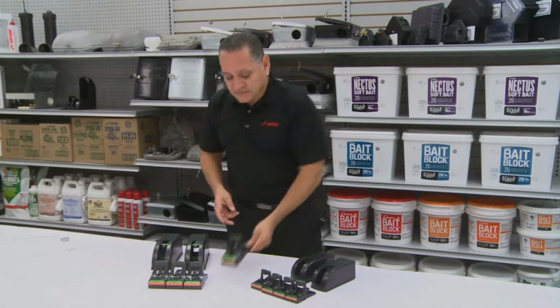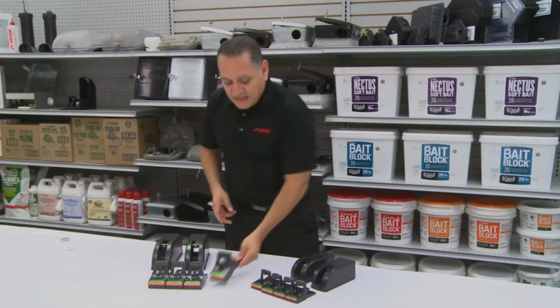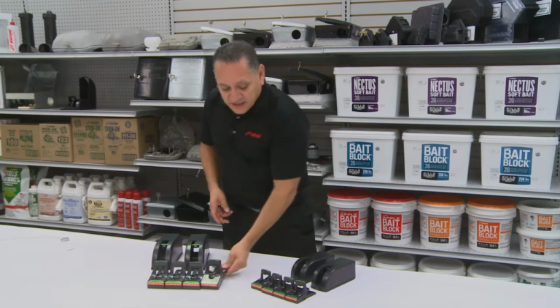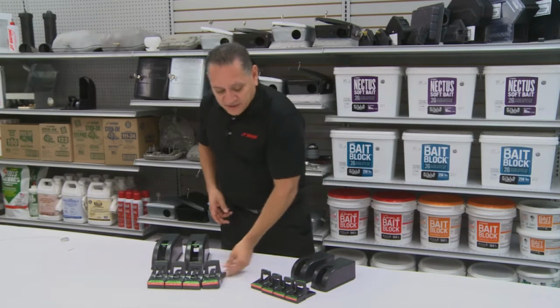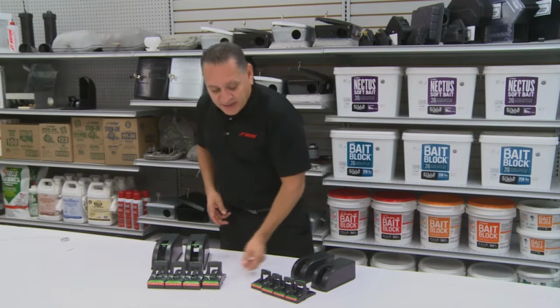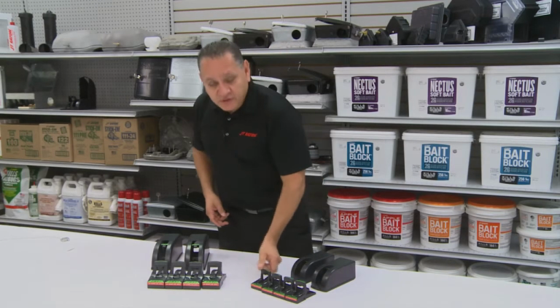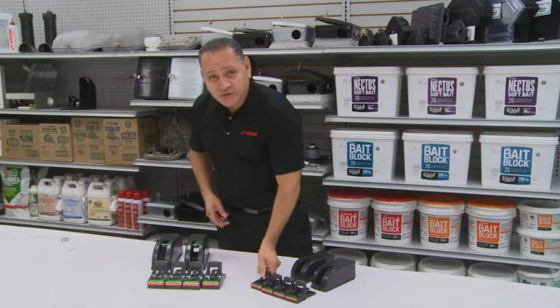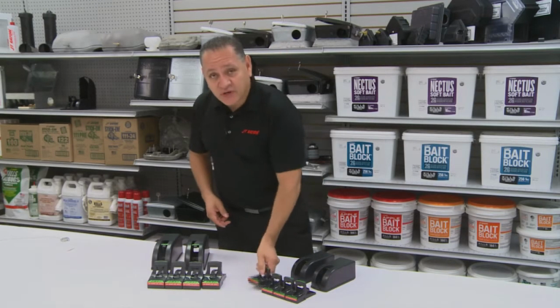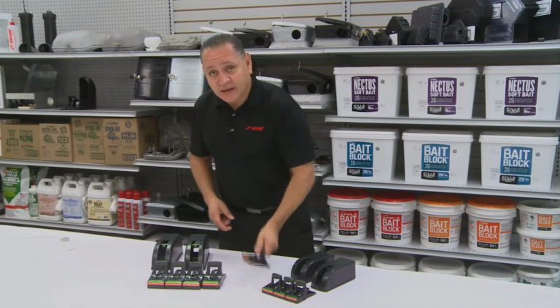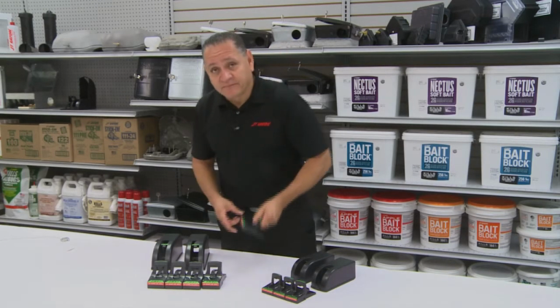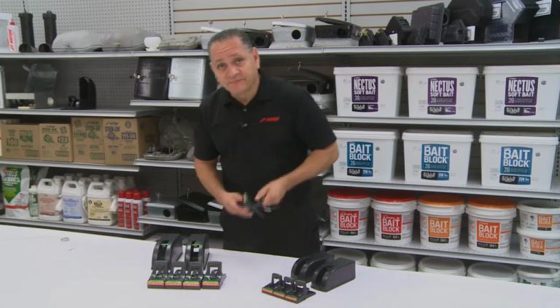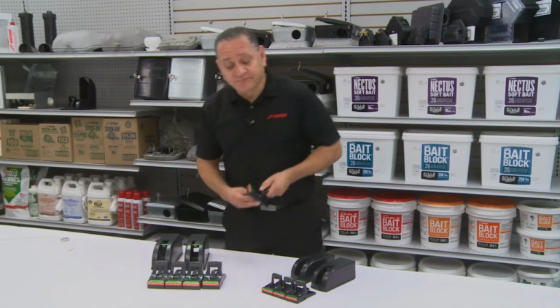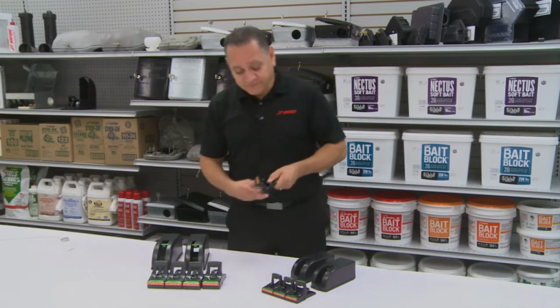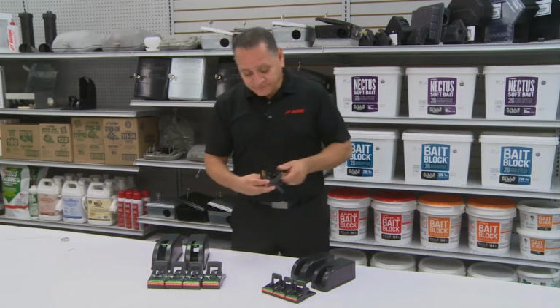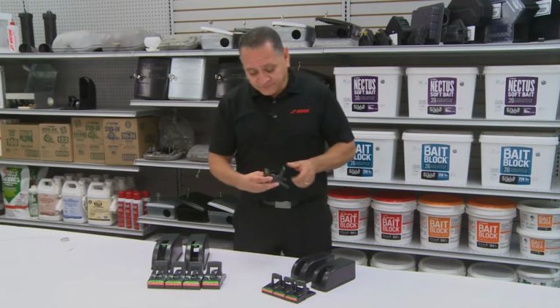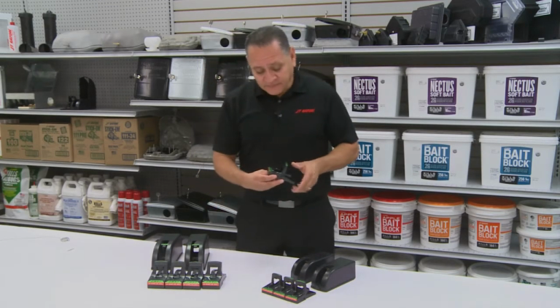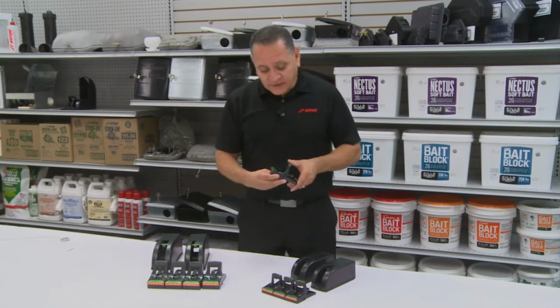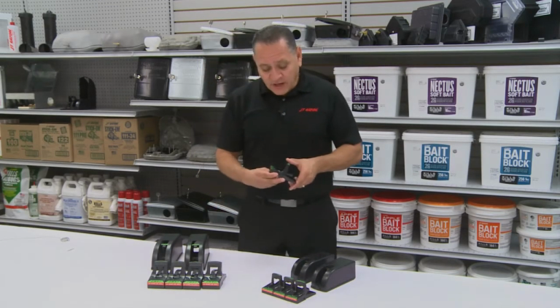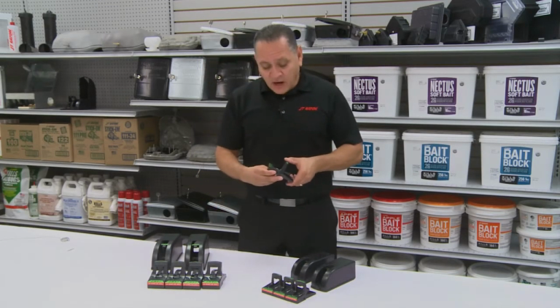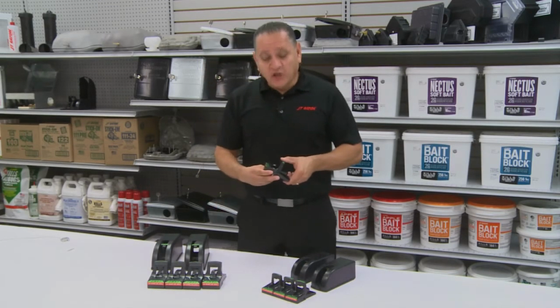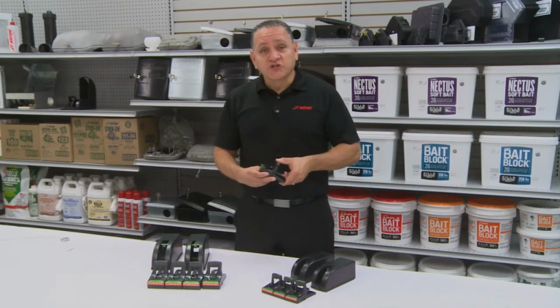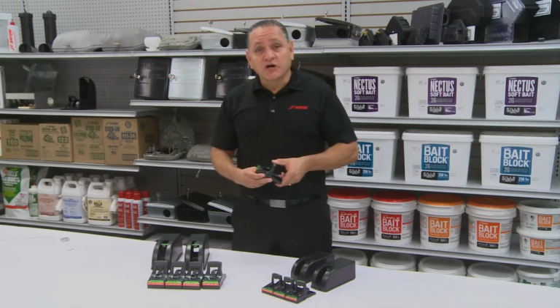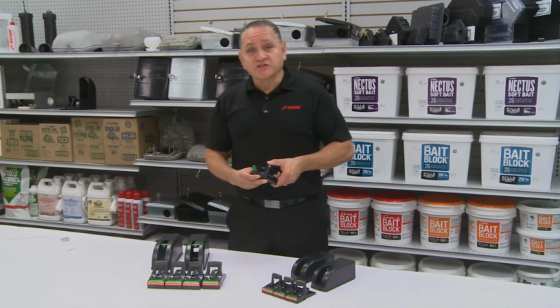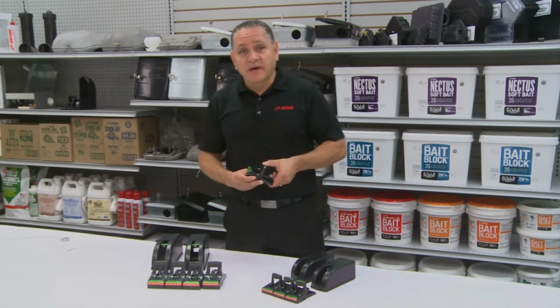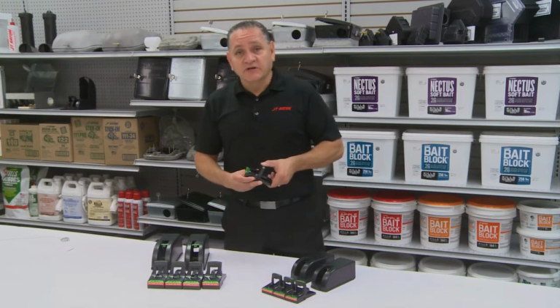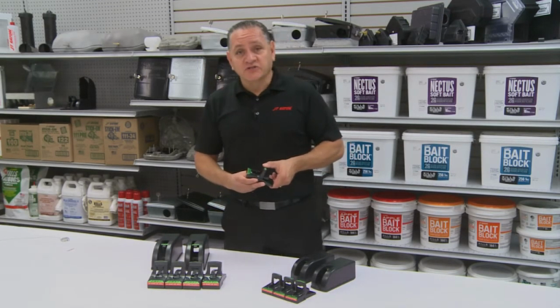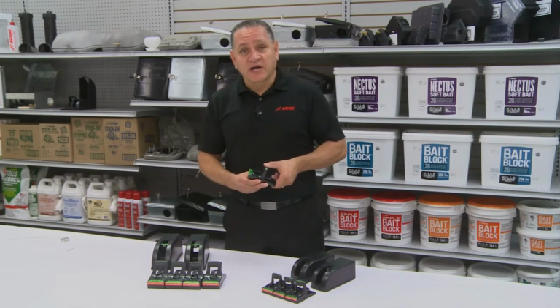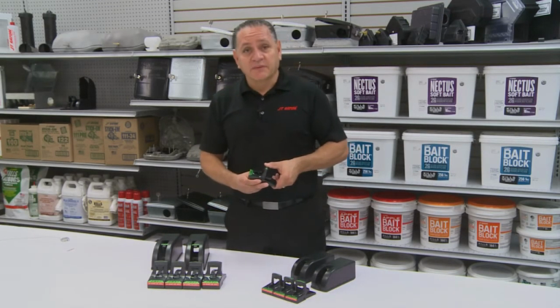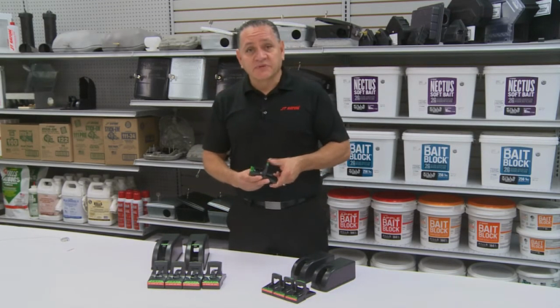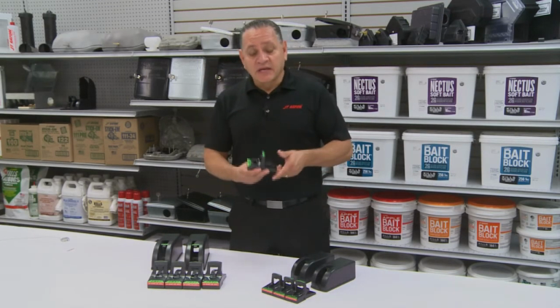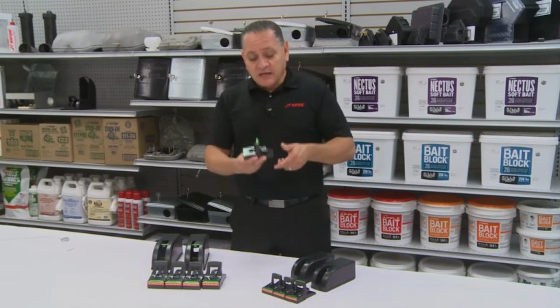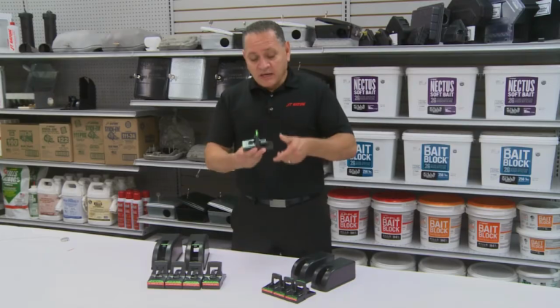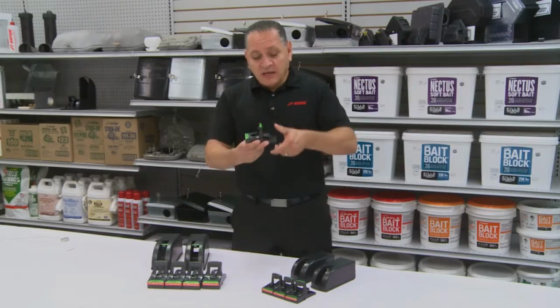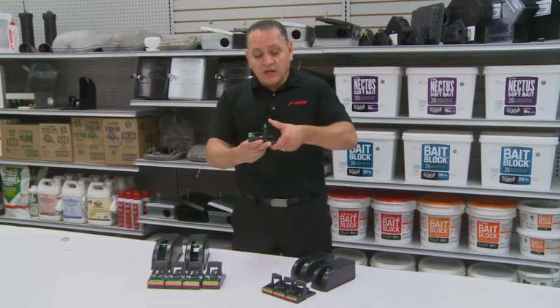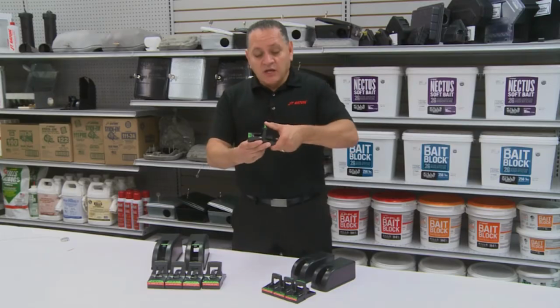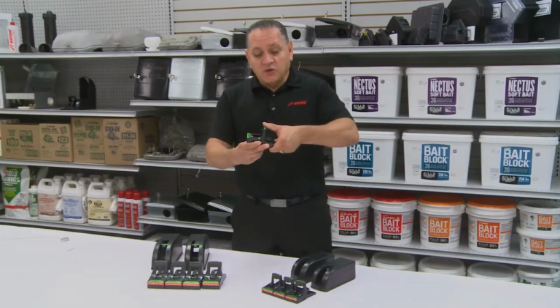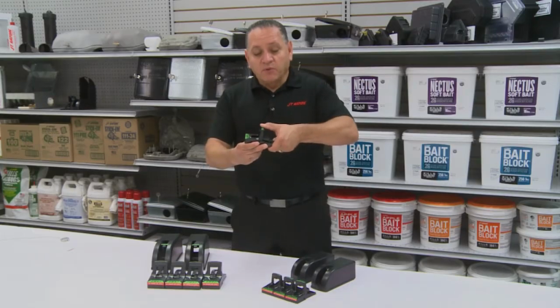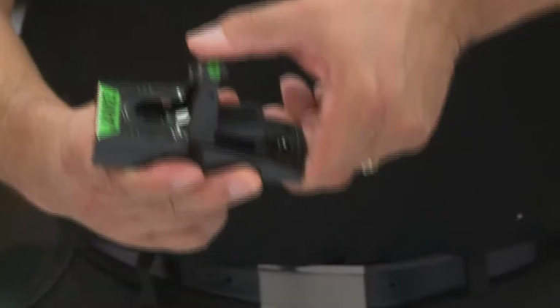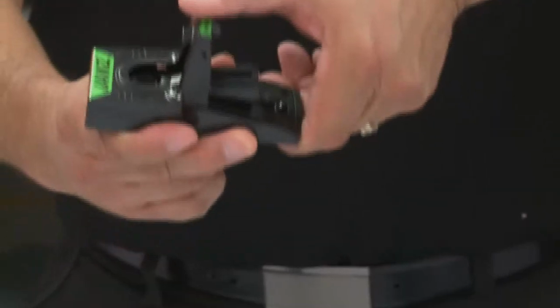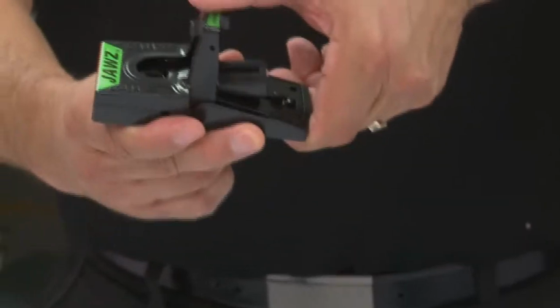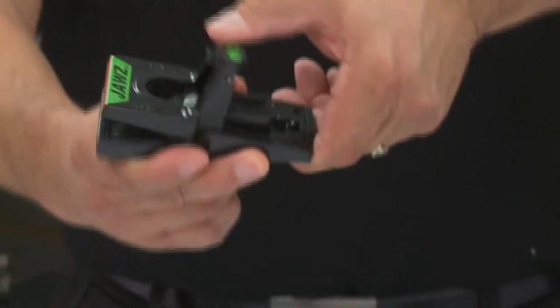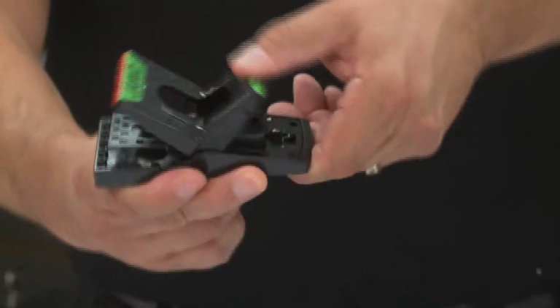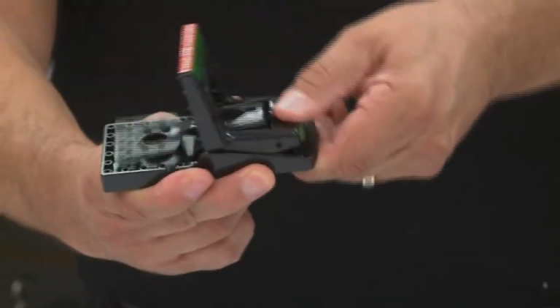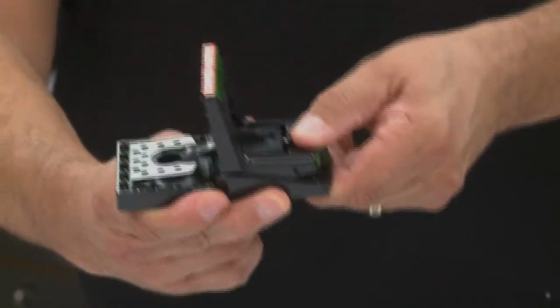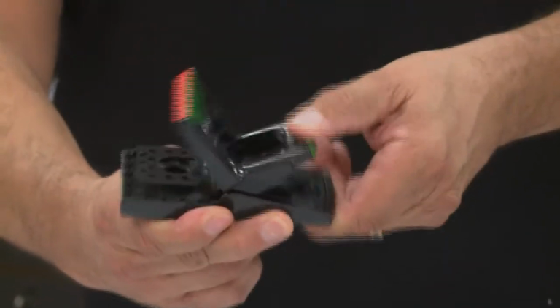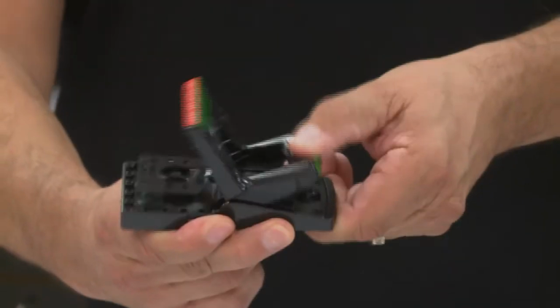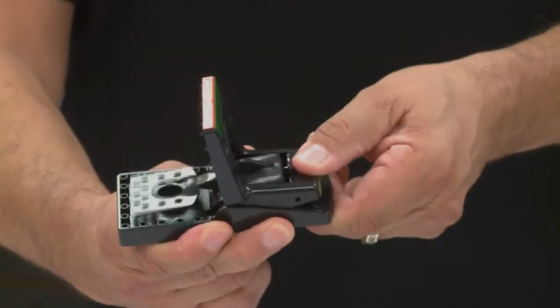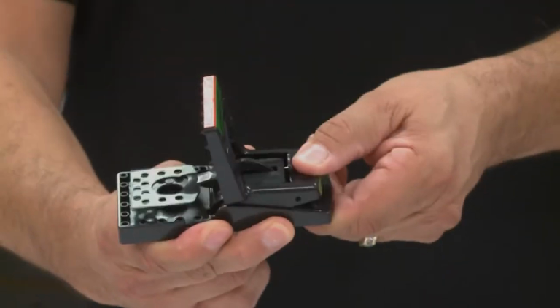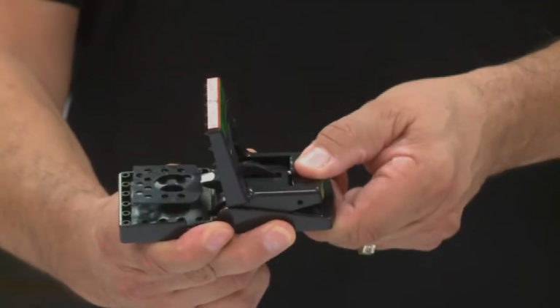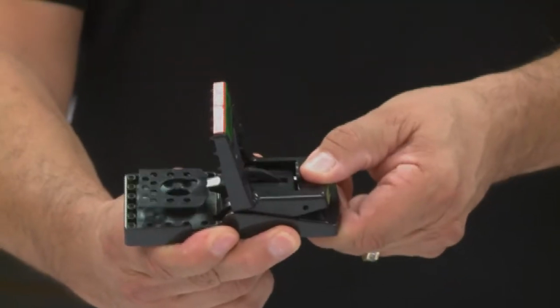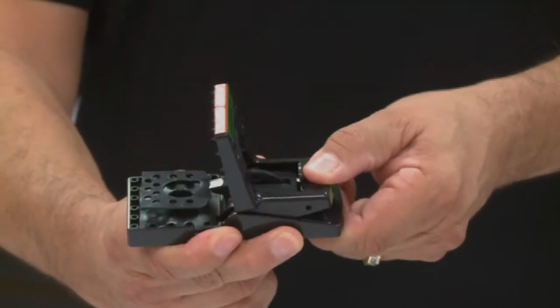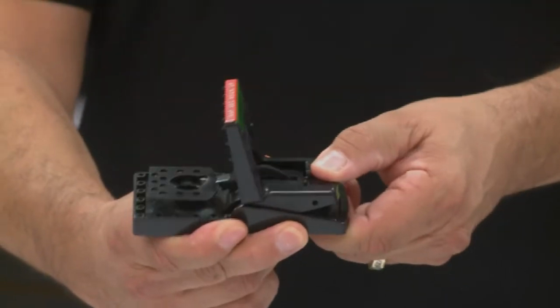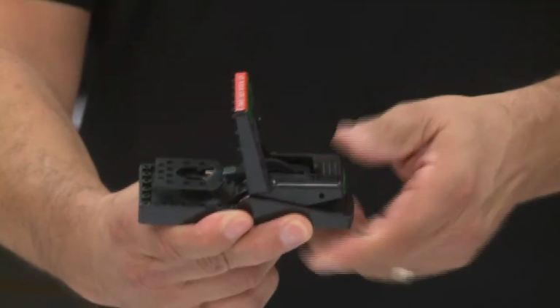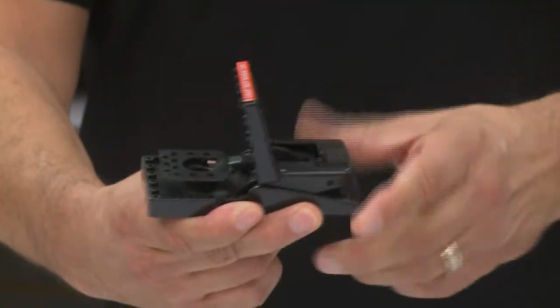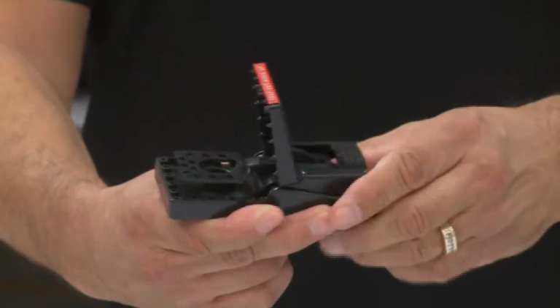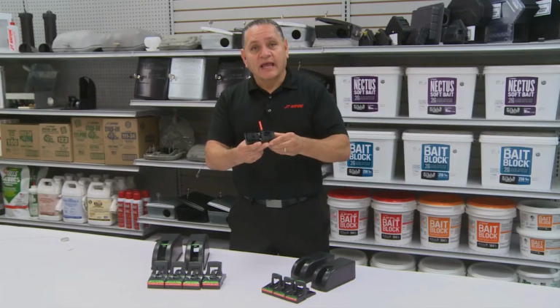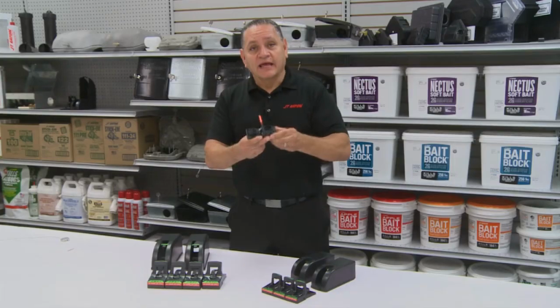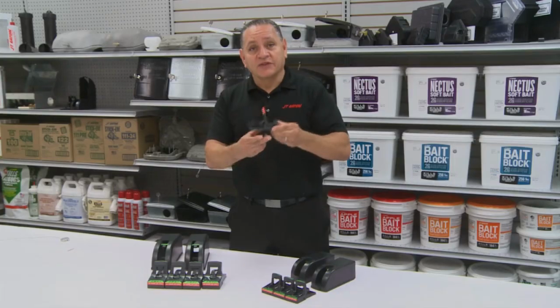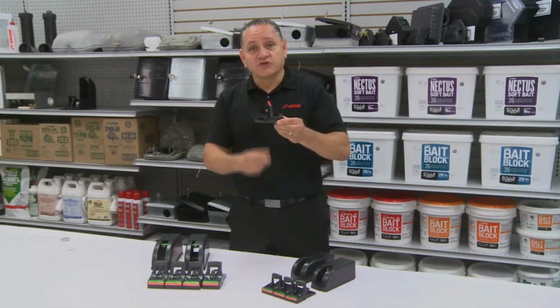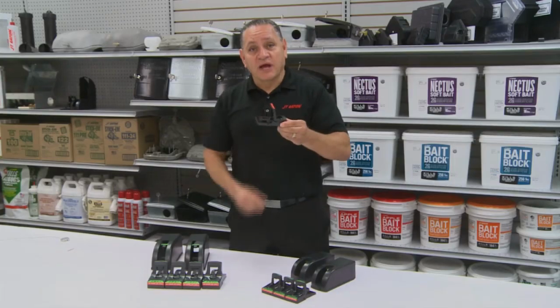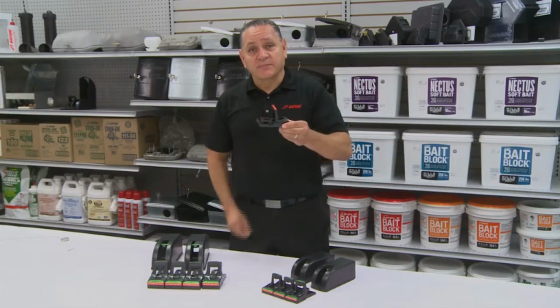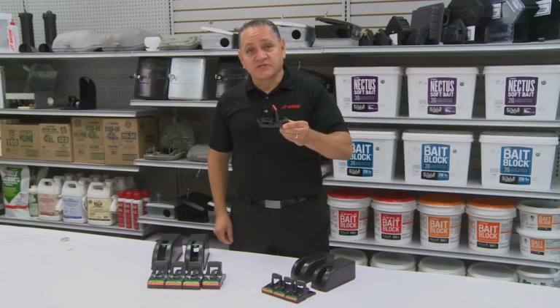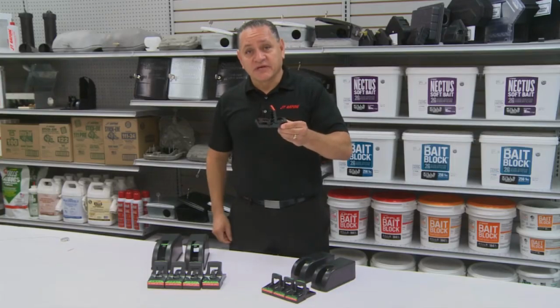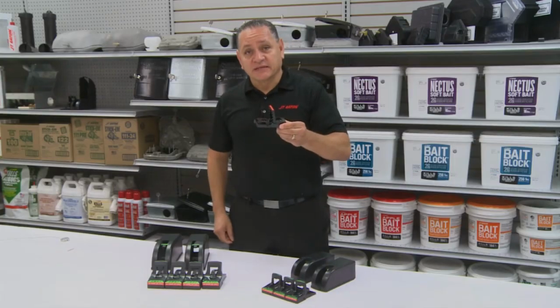The mouse trap. Our JAWS mouse traps — you pull back on the handle and the trap is set.